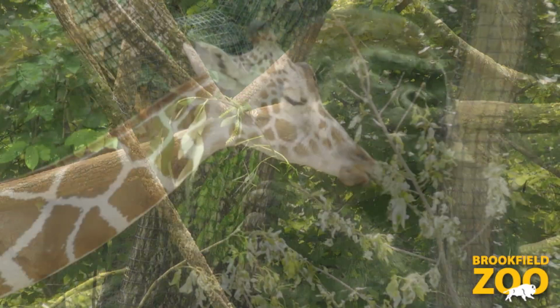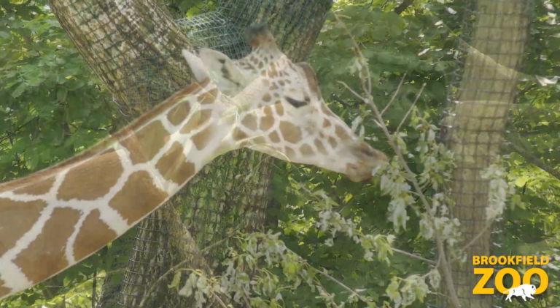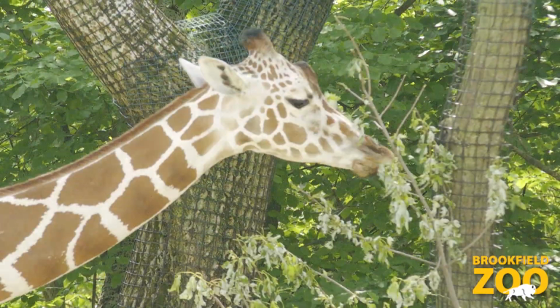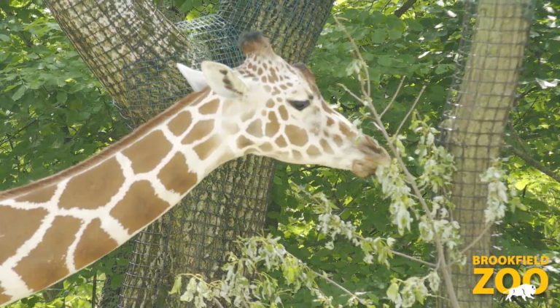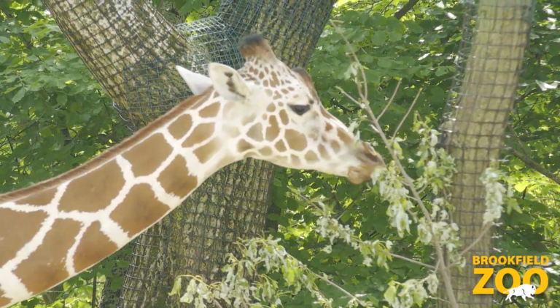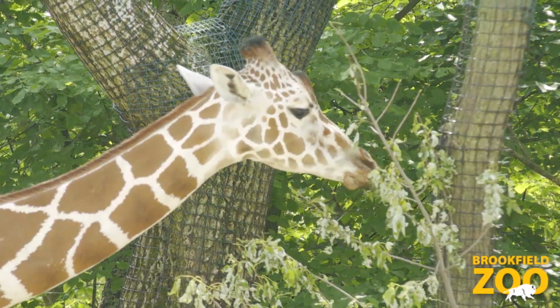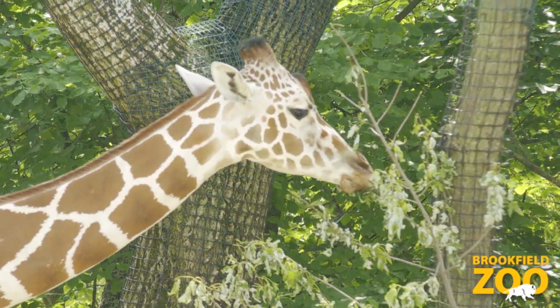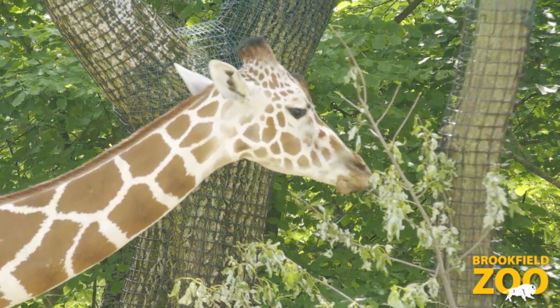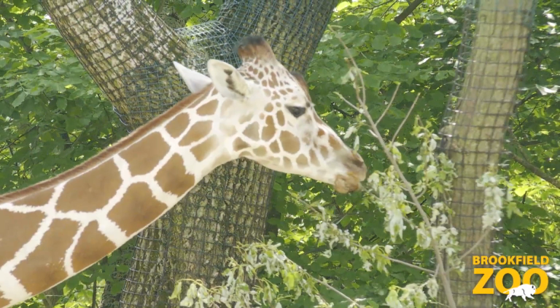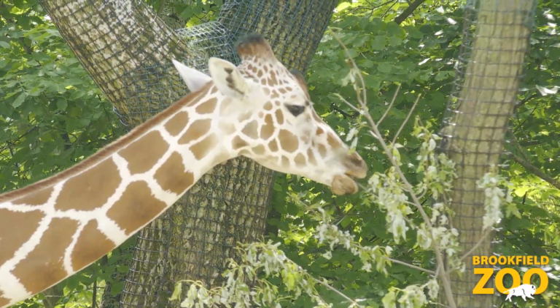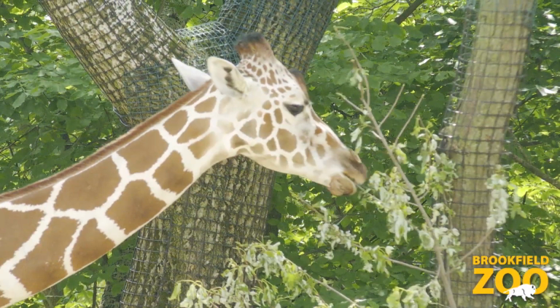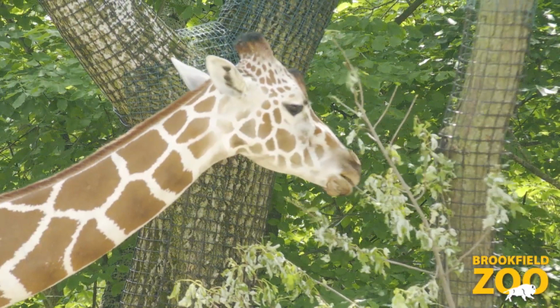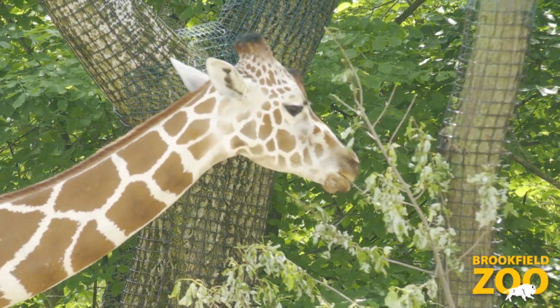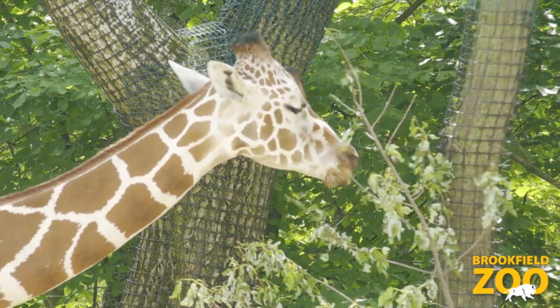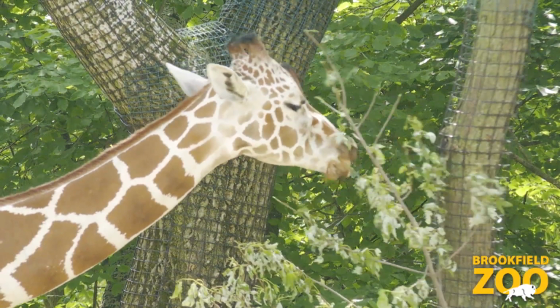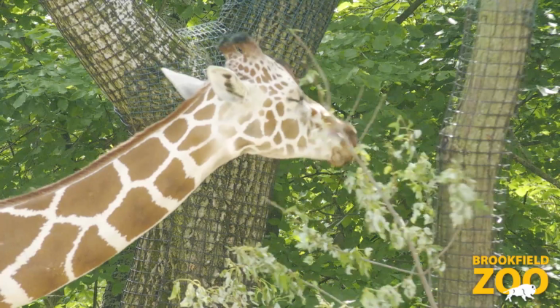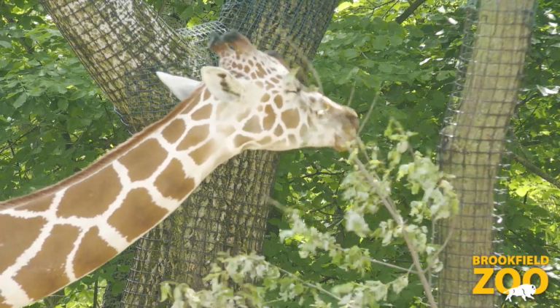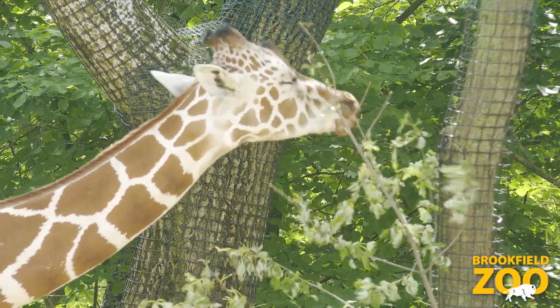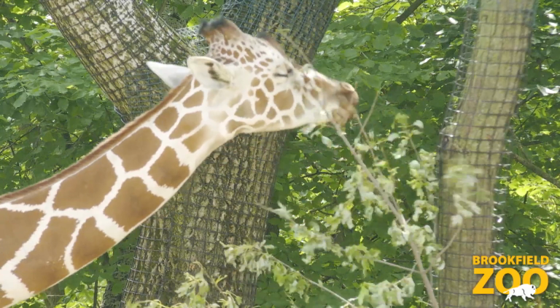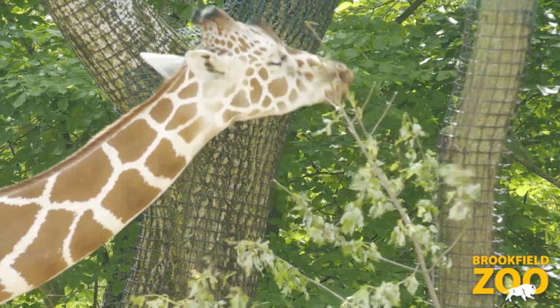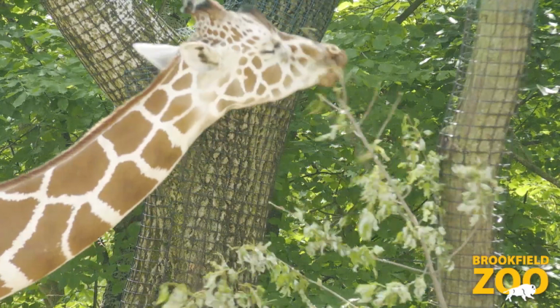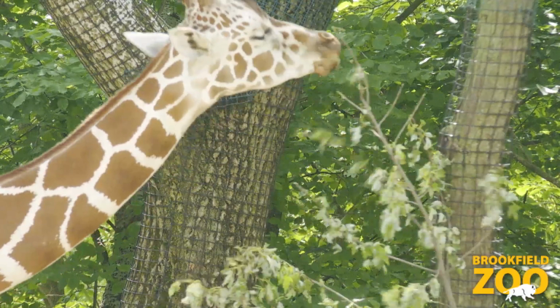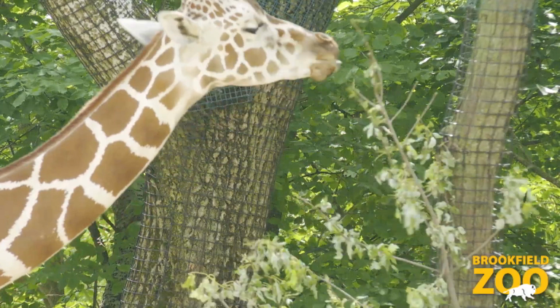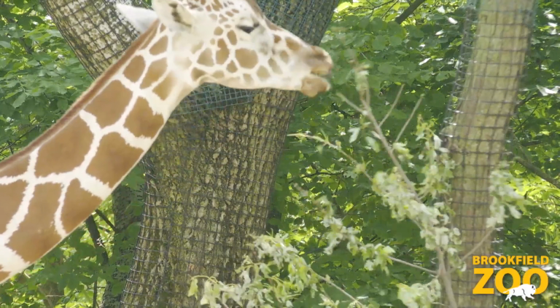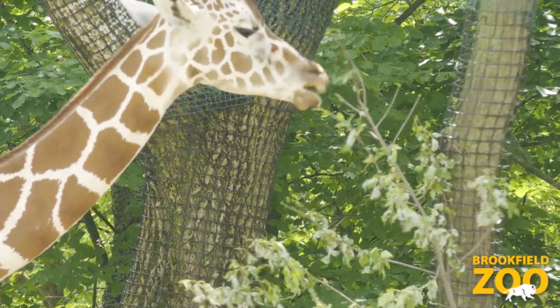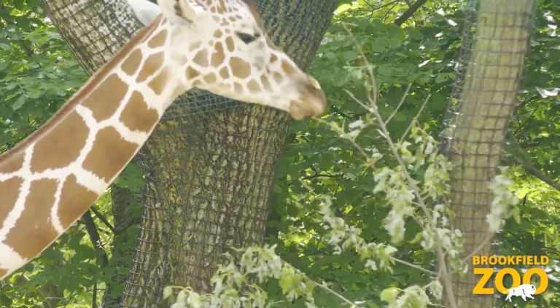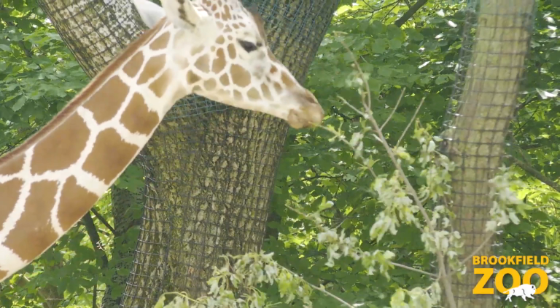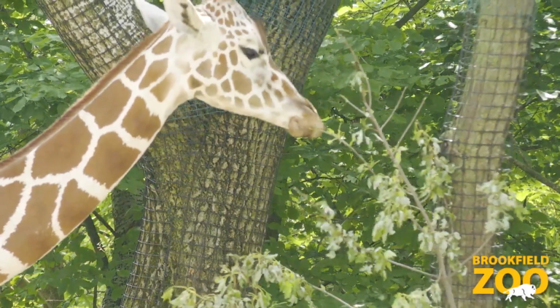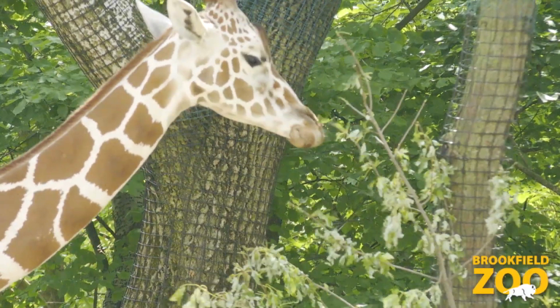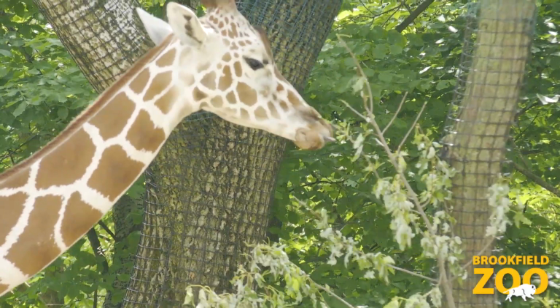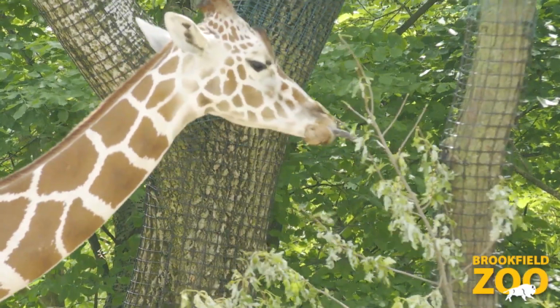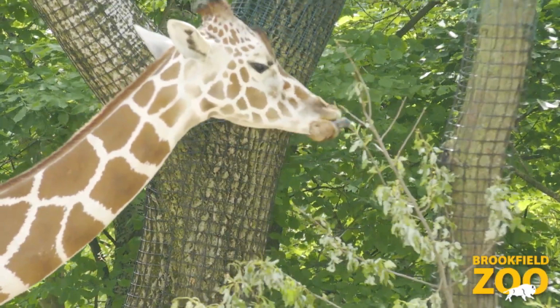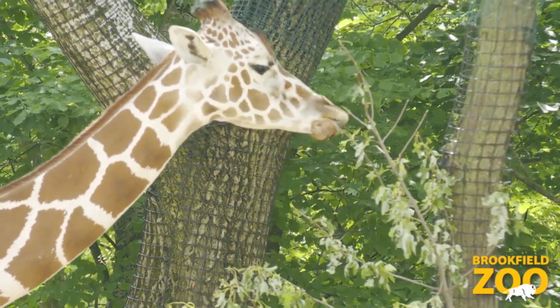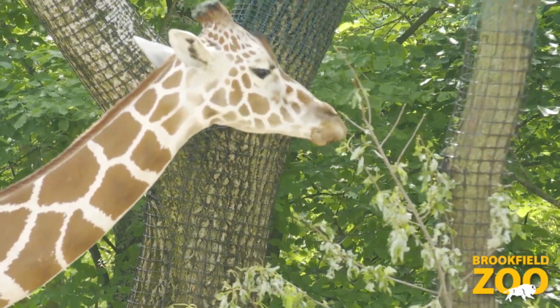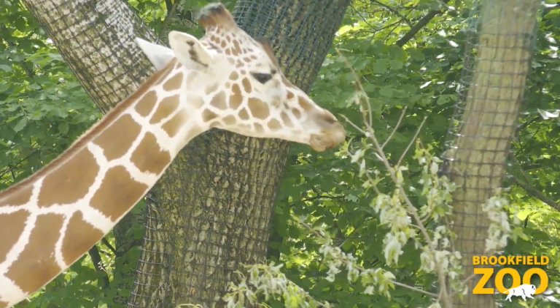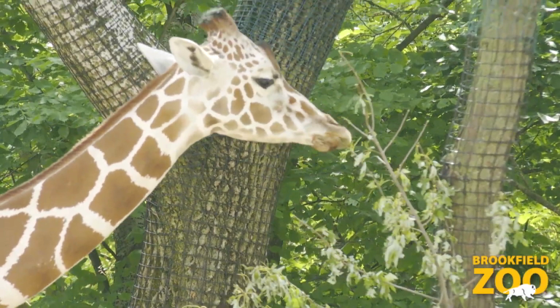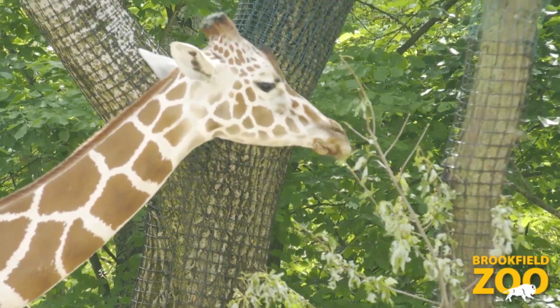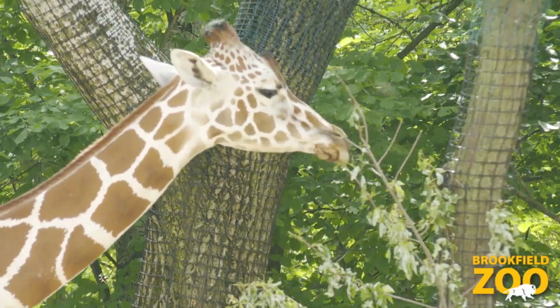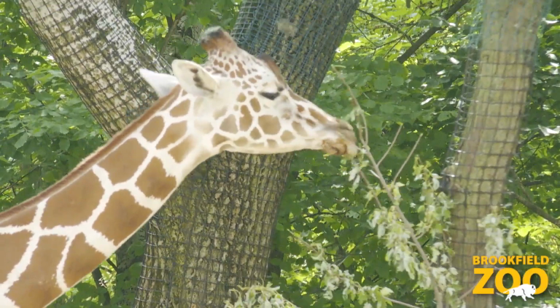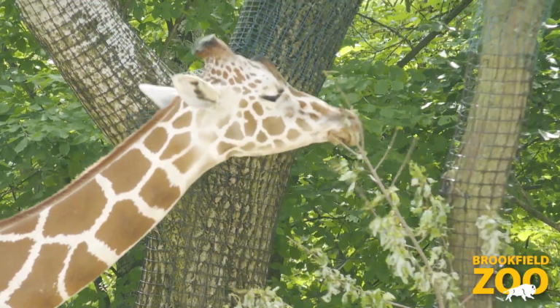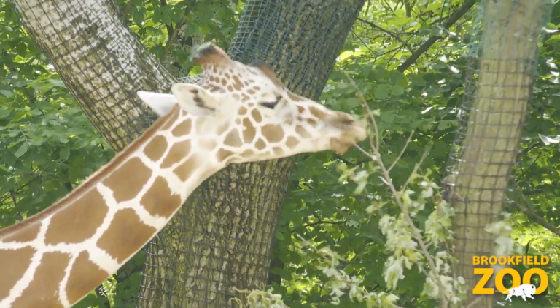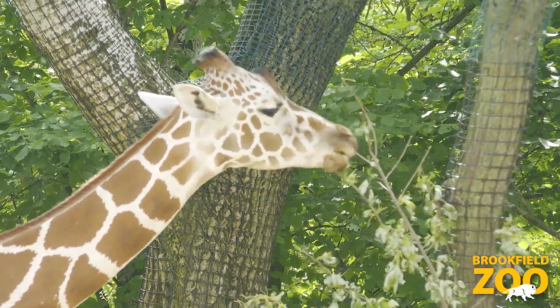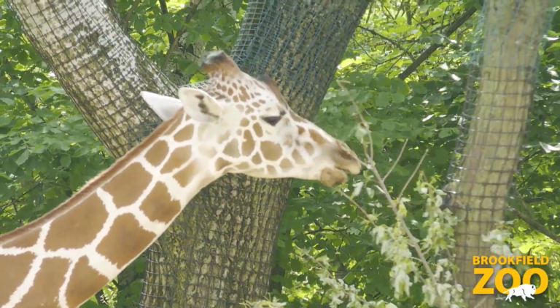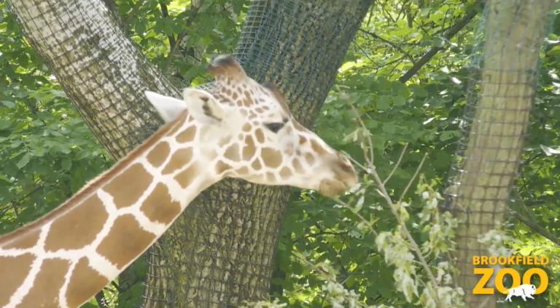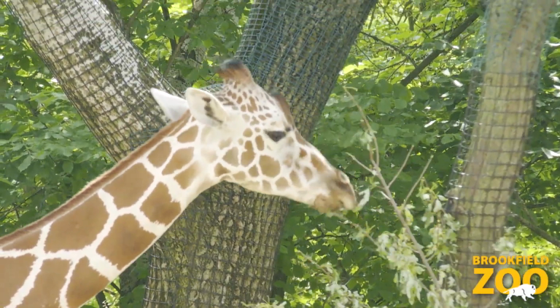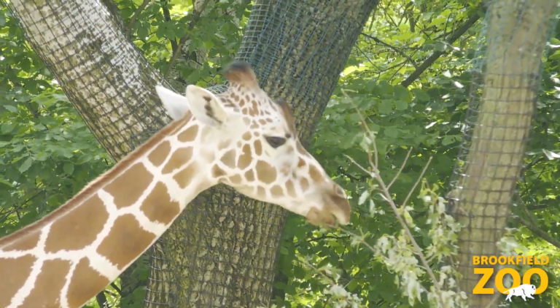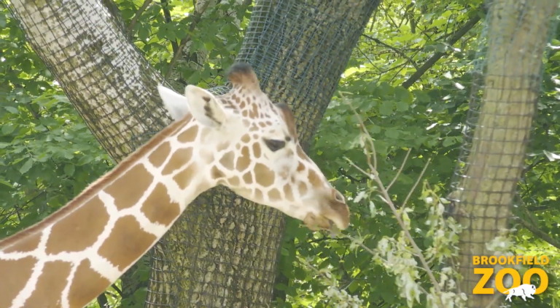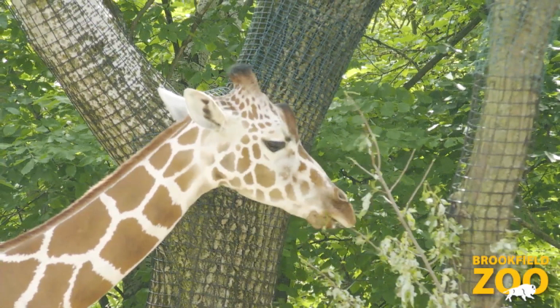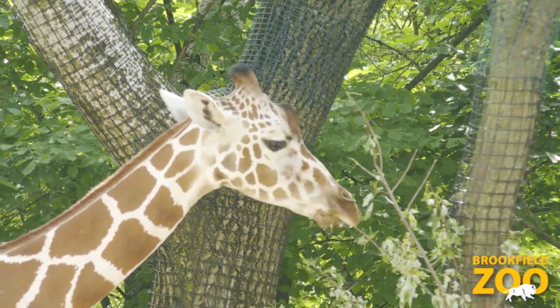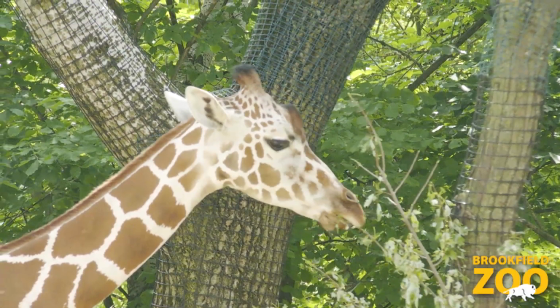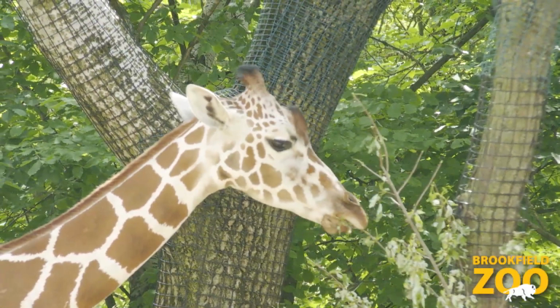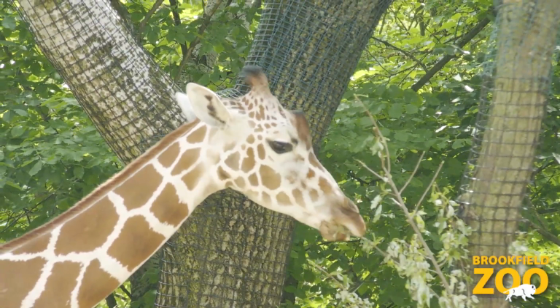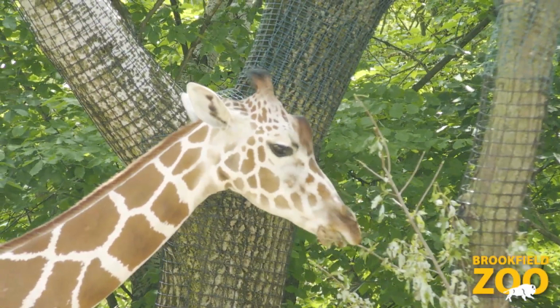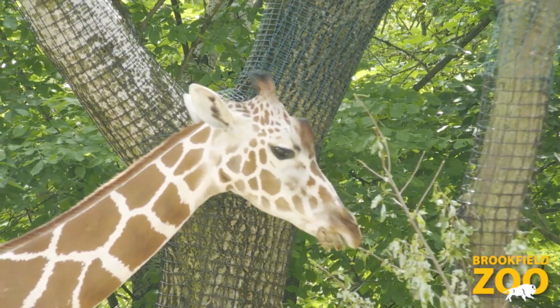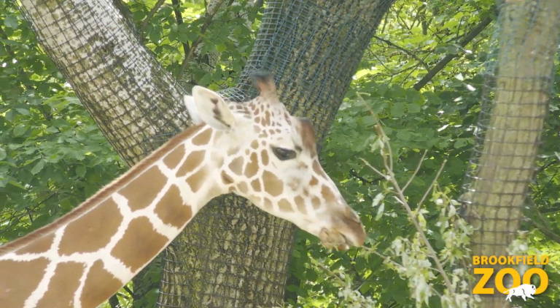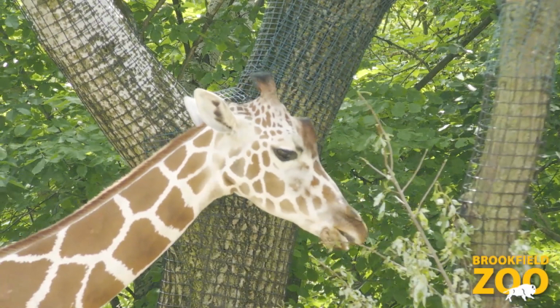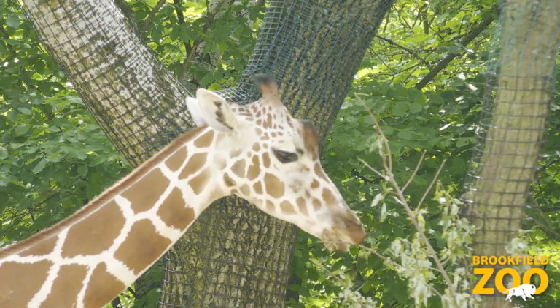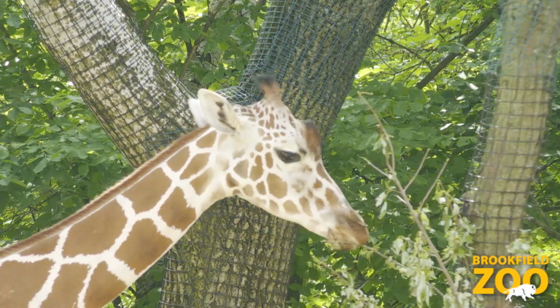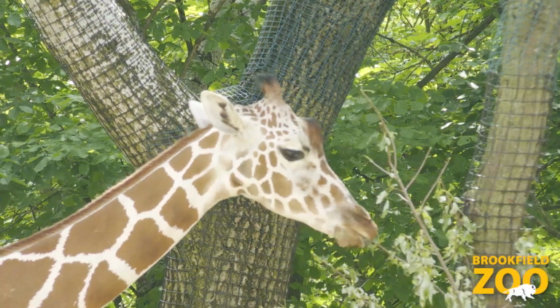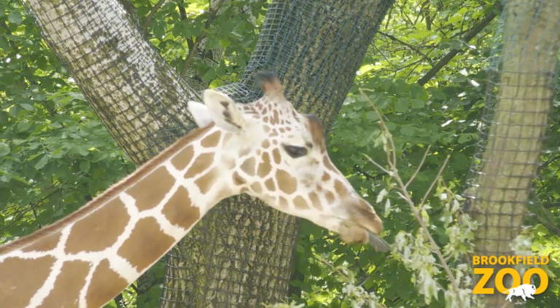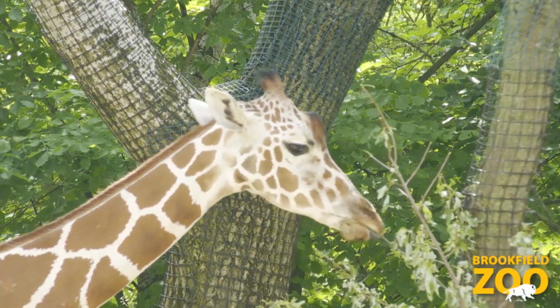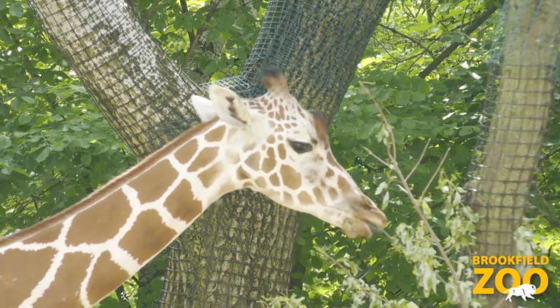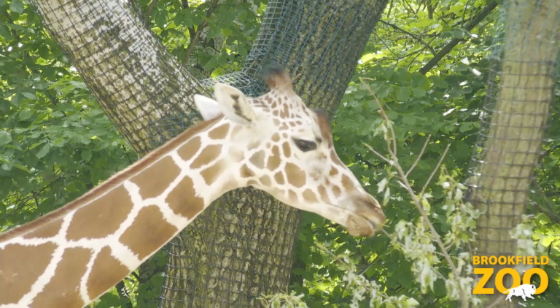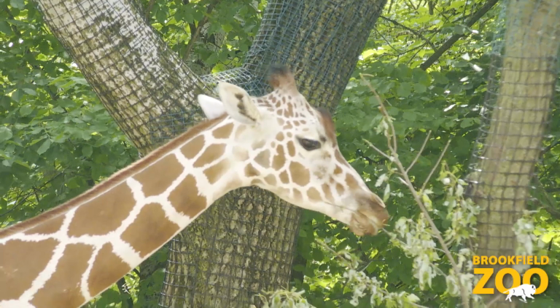They get the browse out on their exhibit. It helps with both their dental health because they chew on the leaves and the branches.